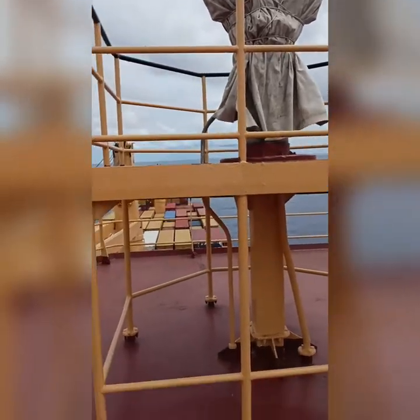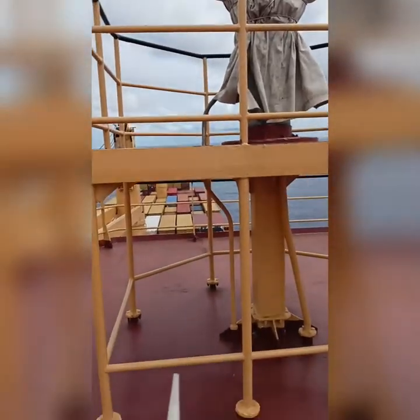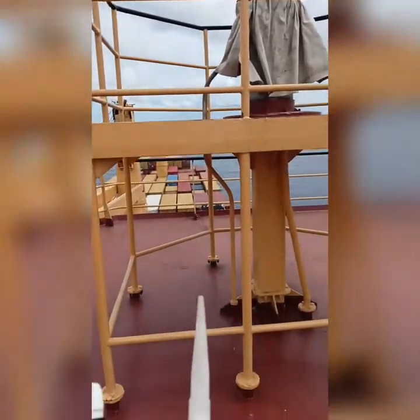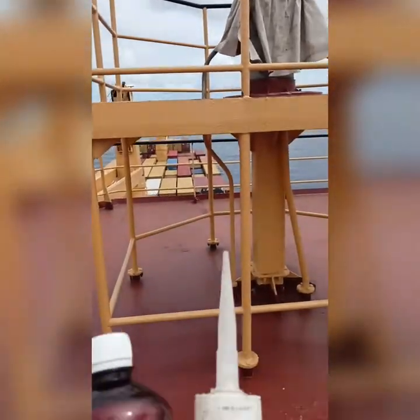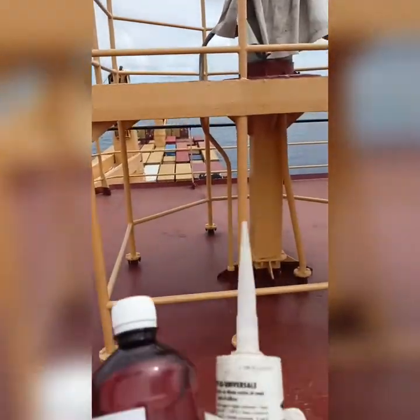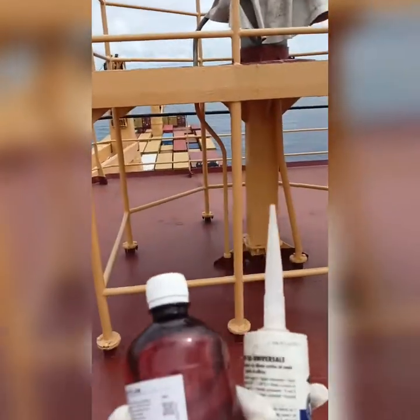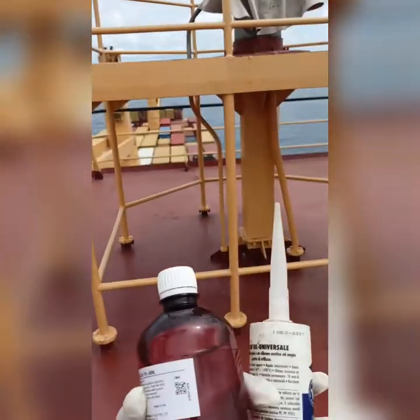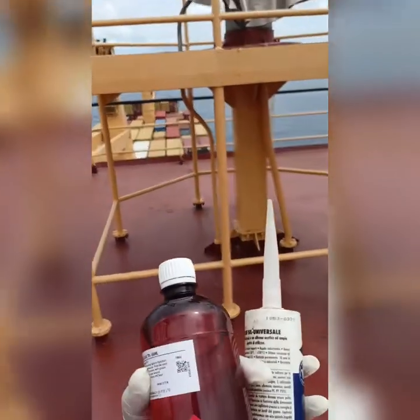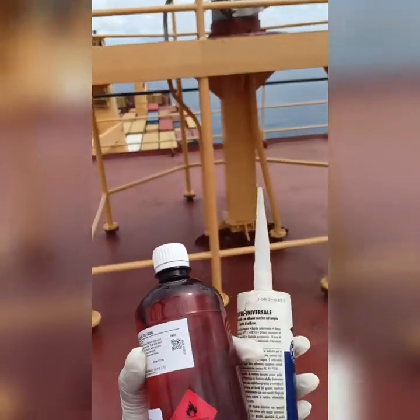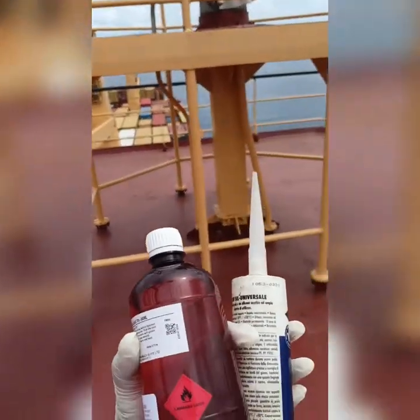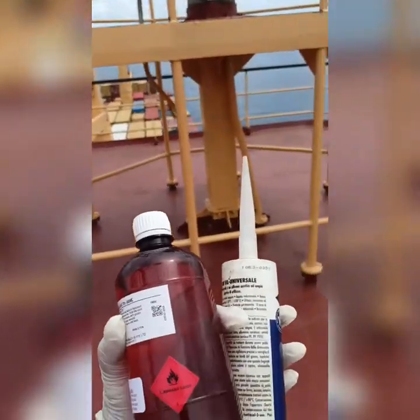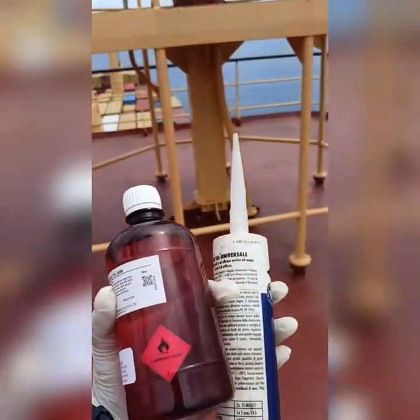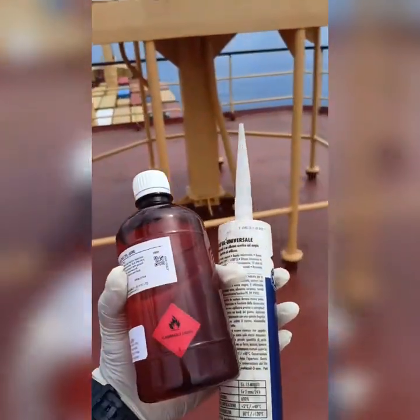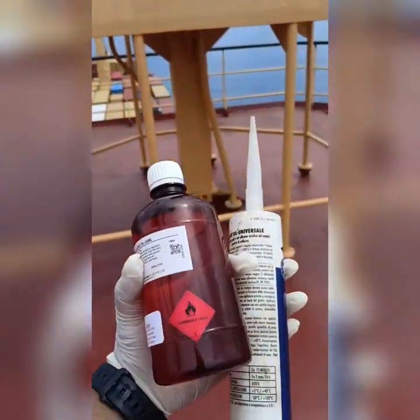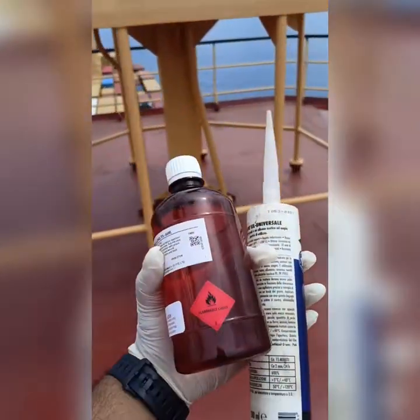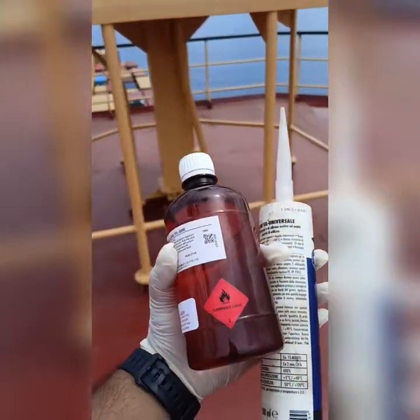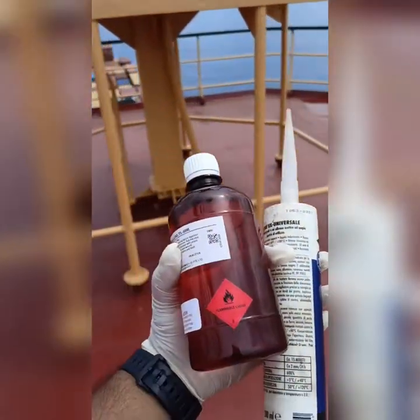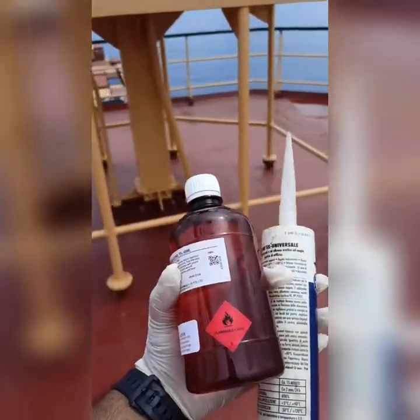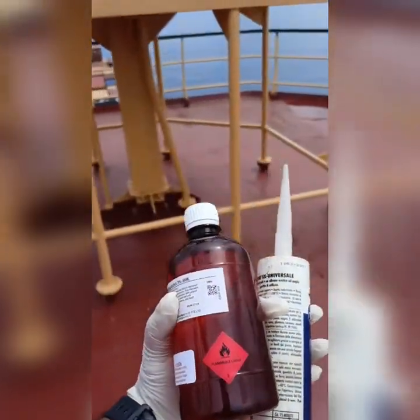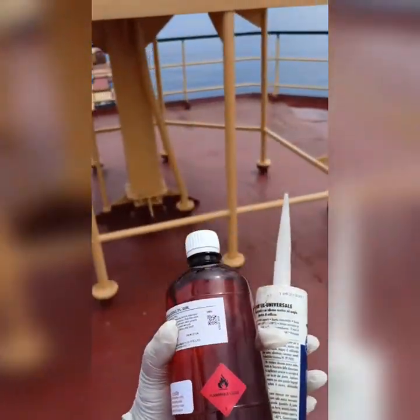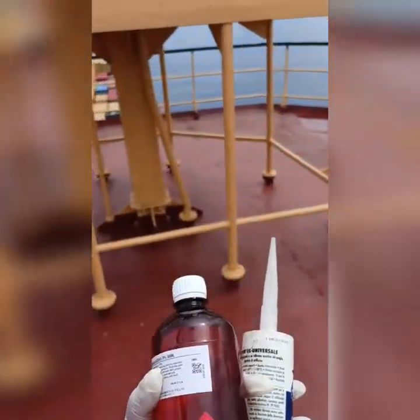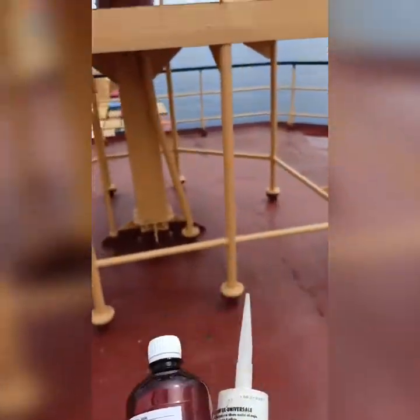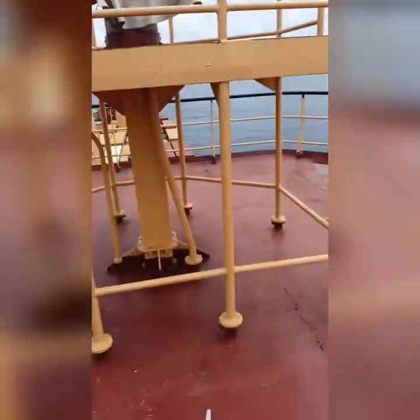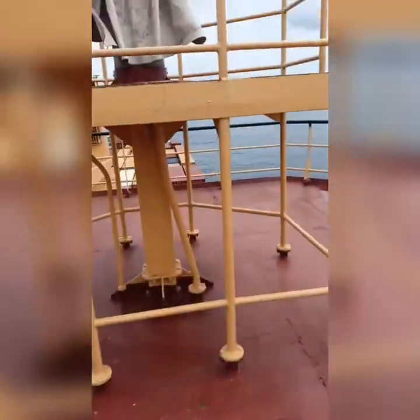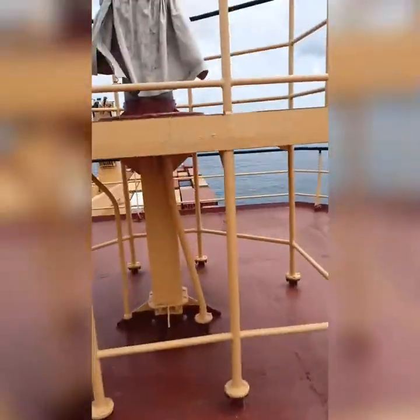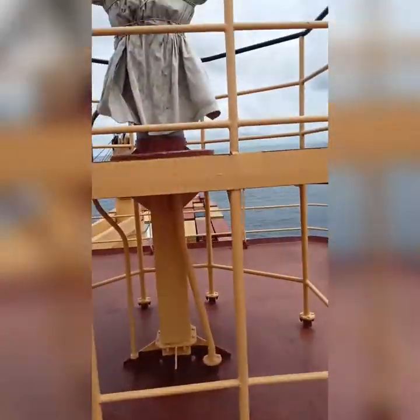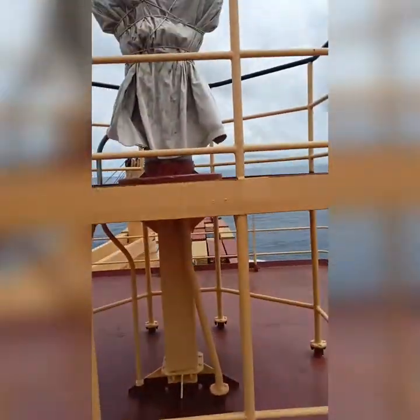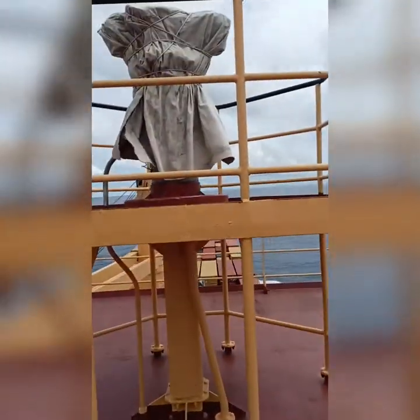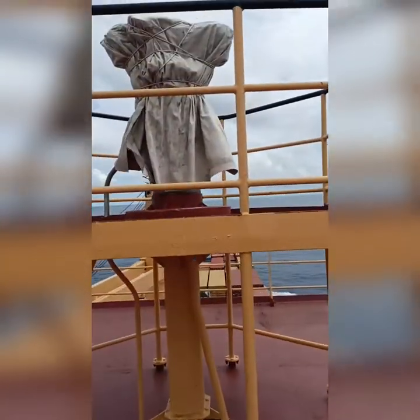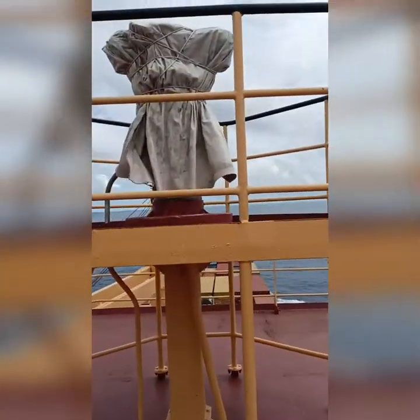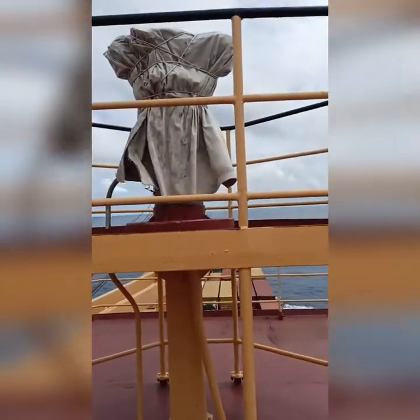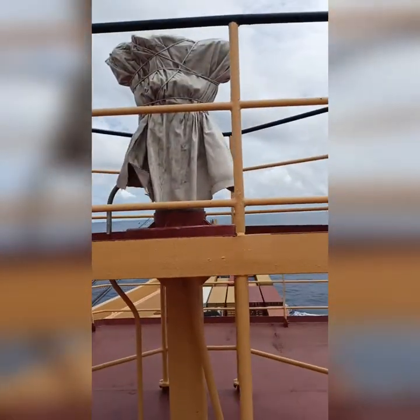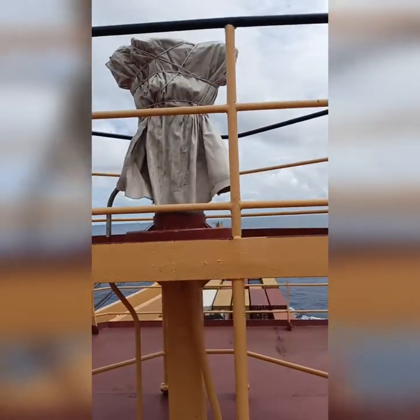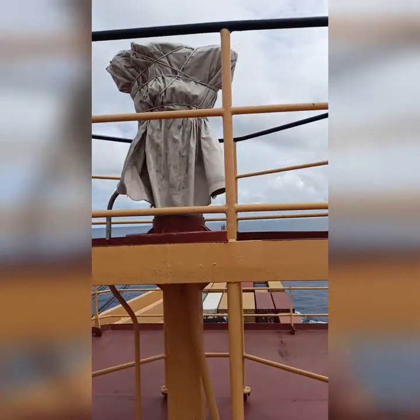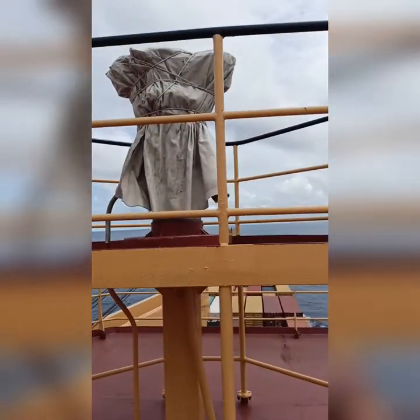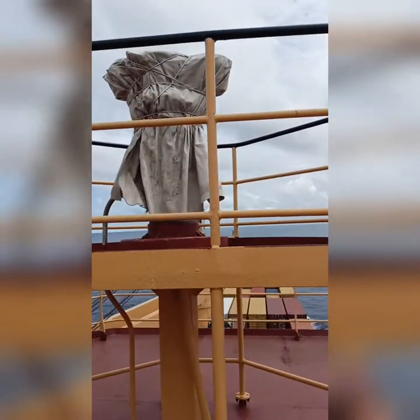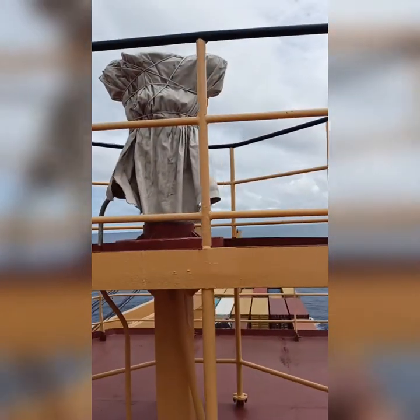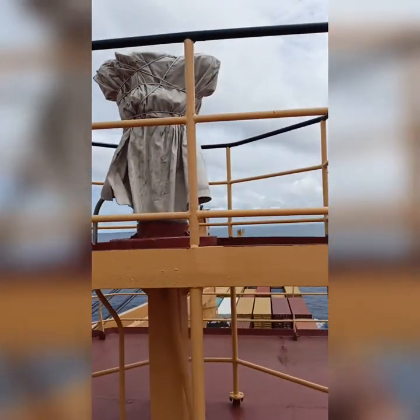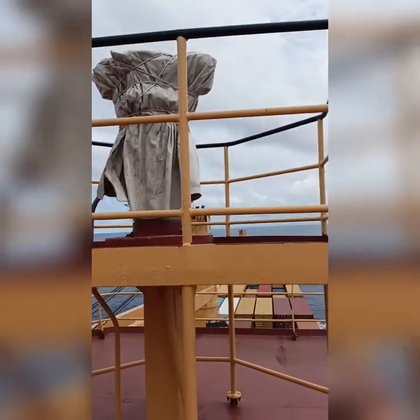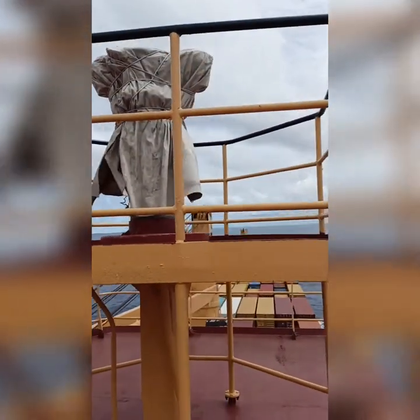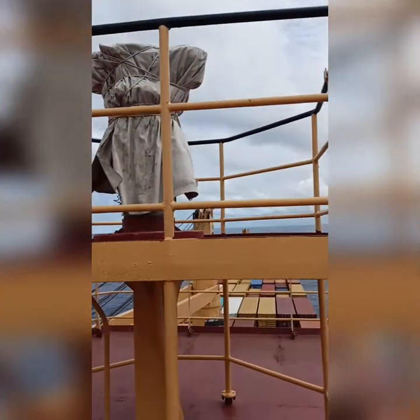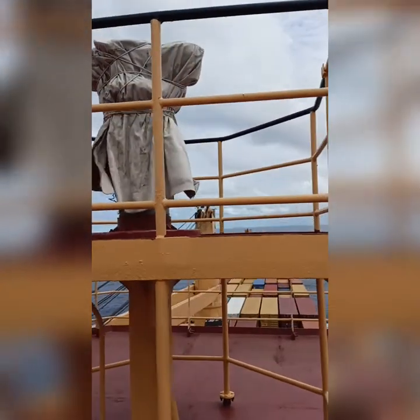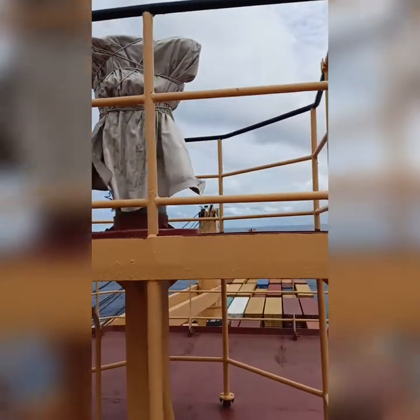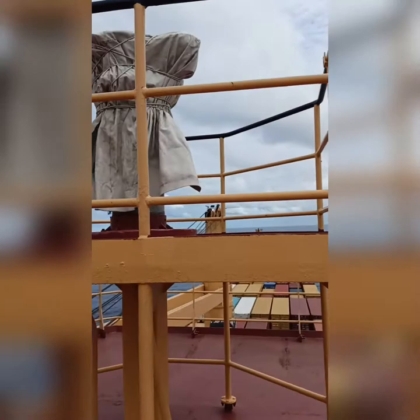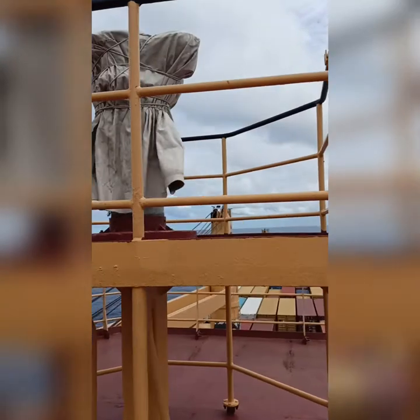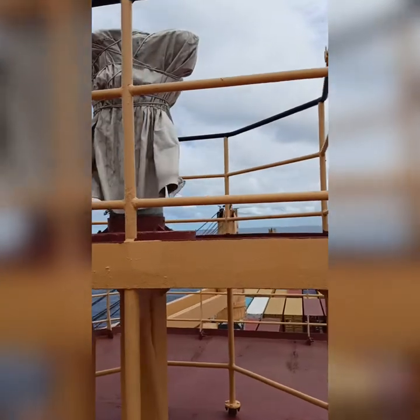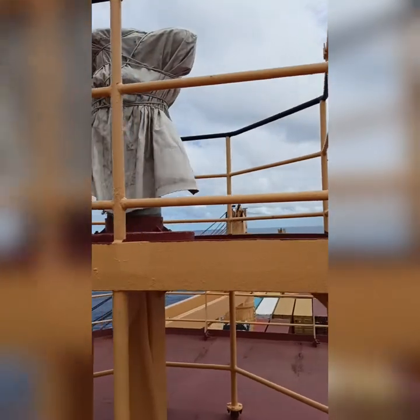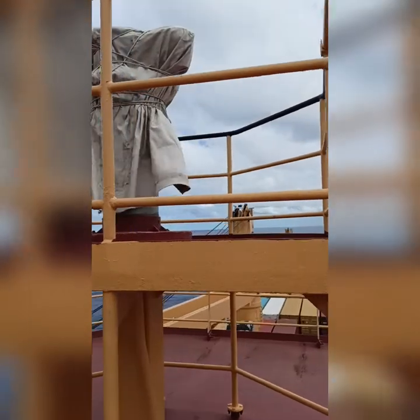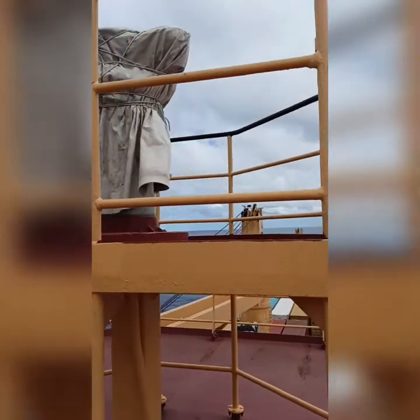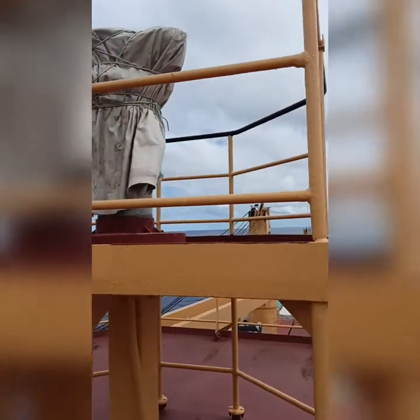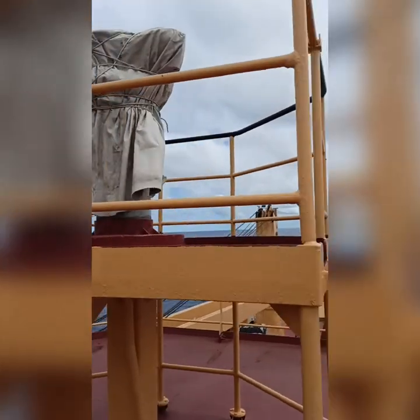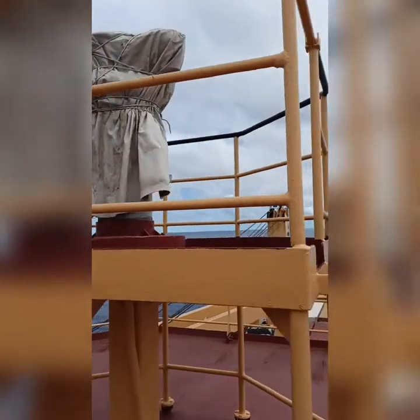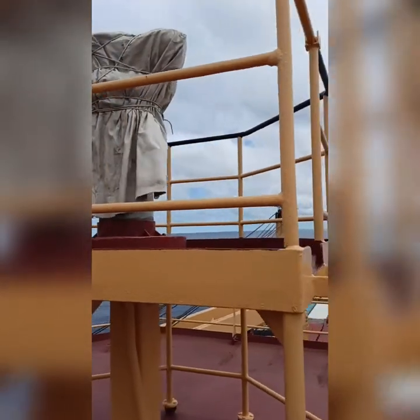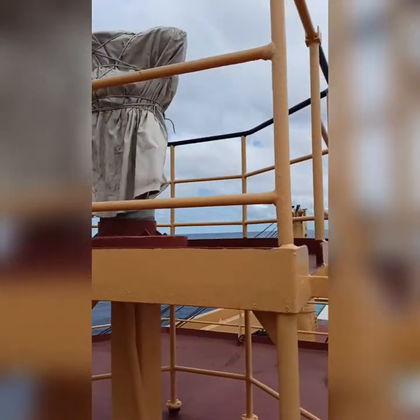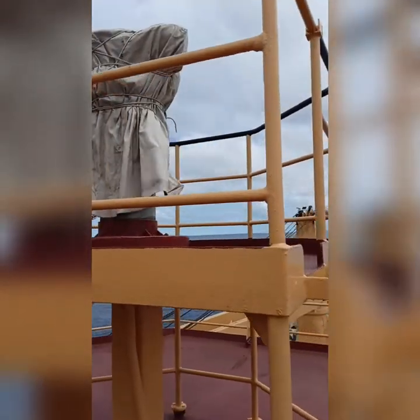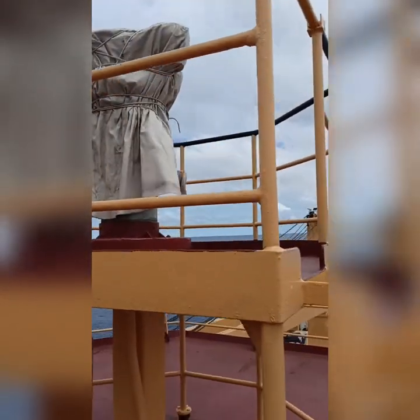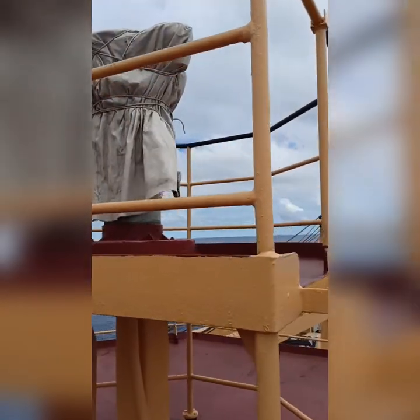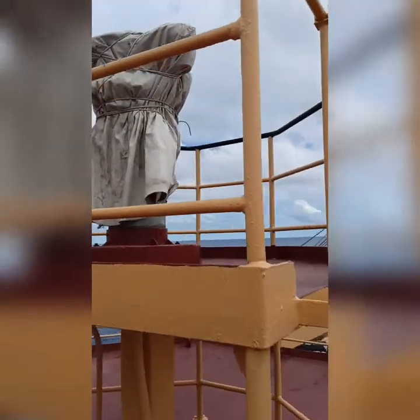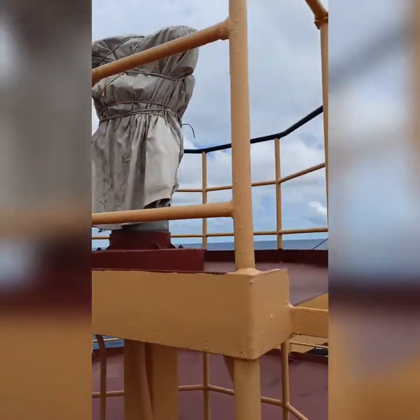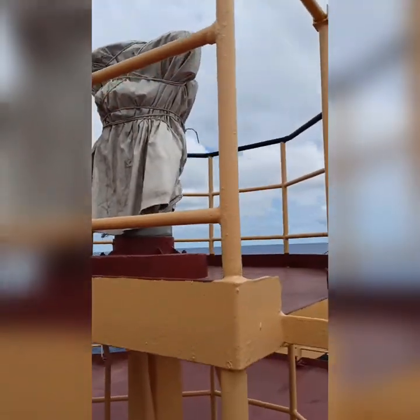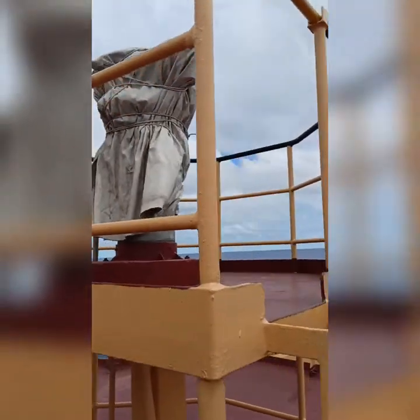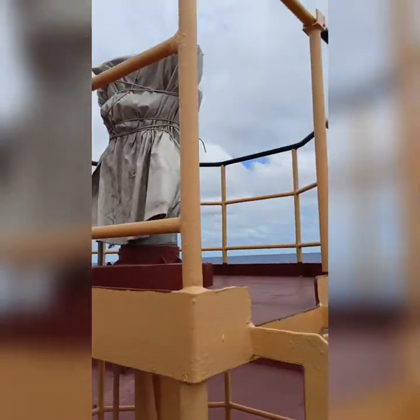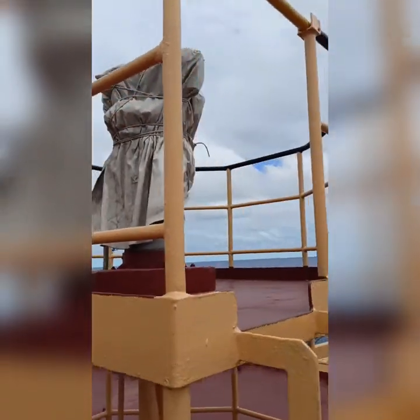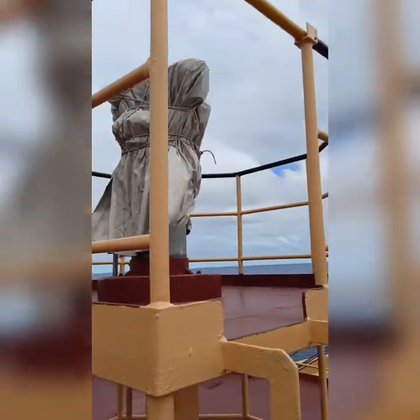Okay guys, I am going to tell you how to remove the bubble of your magnetic compass.